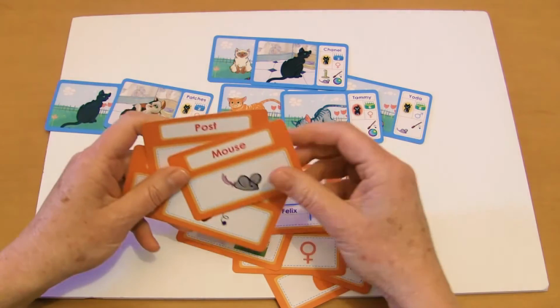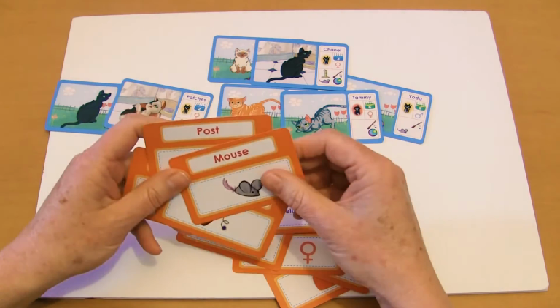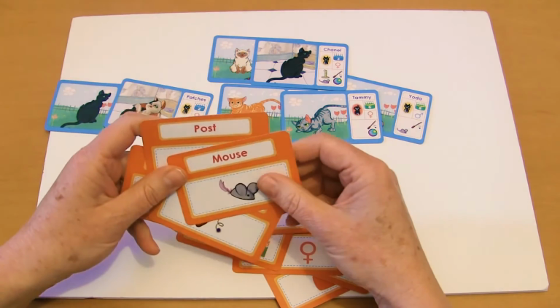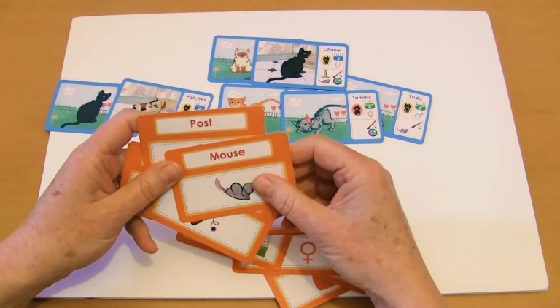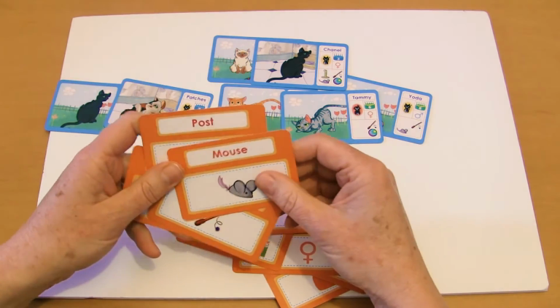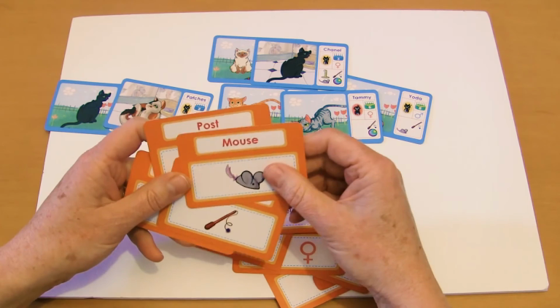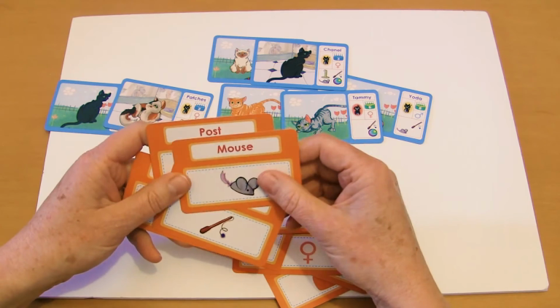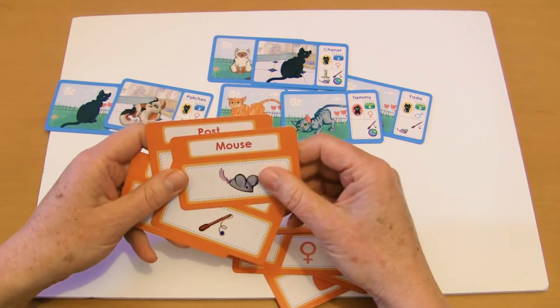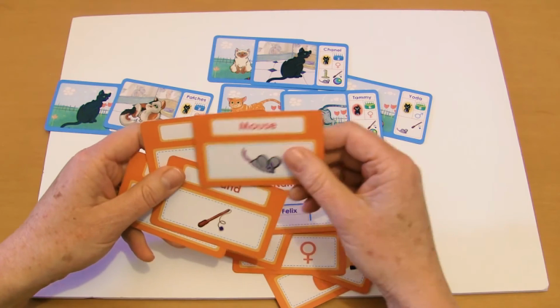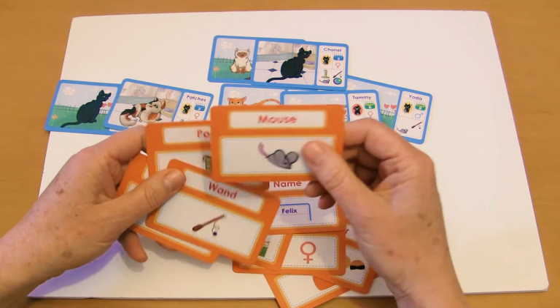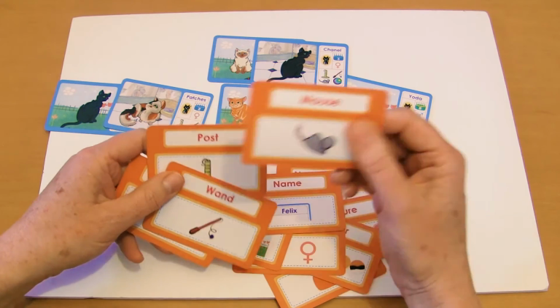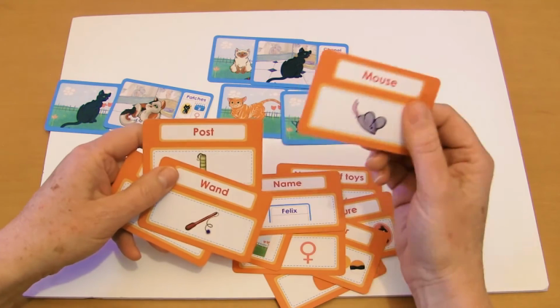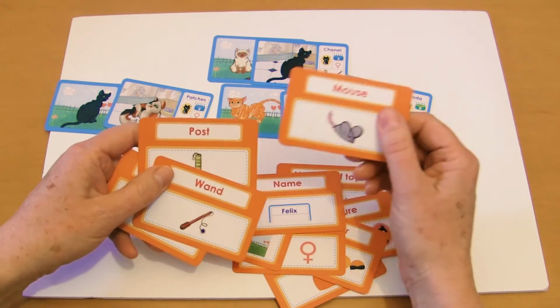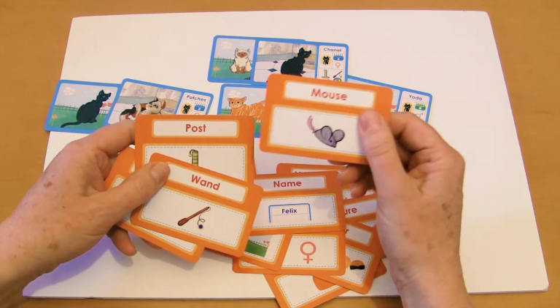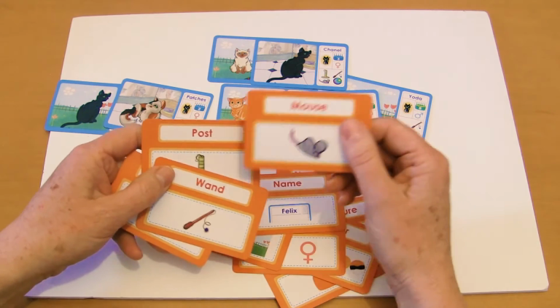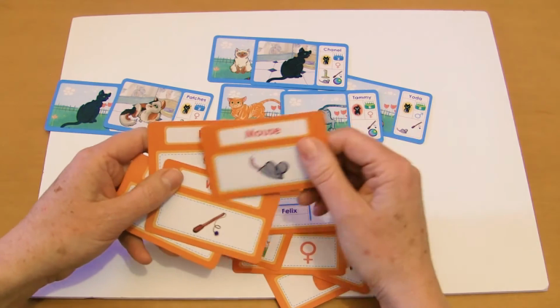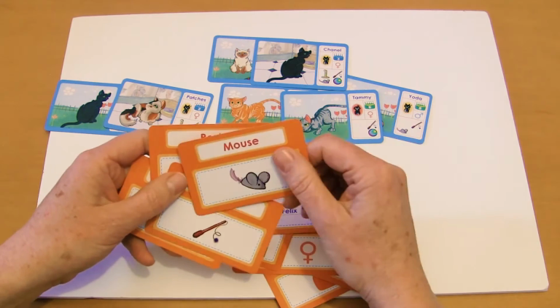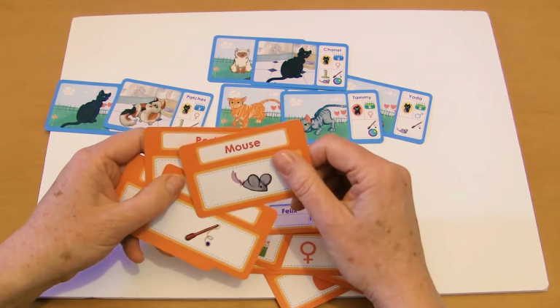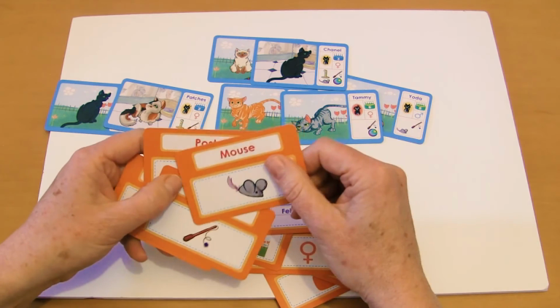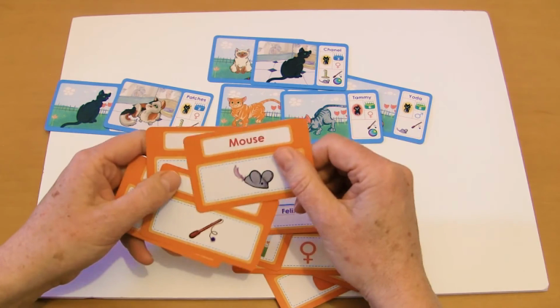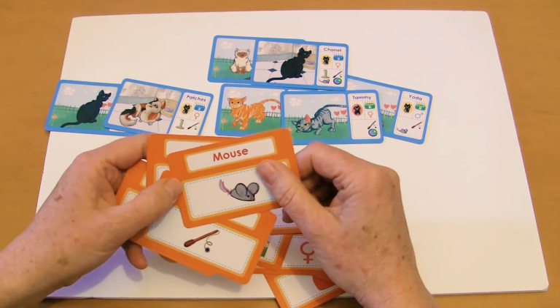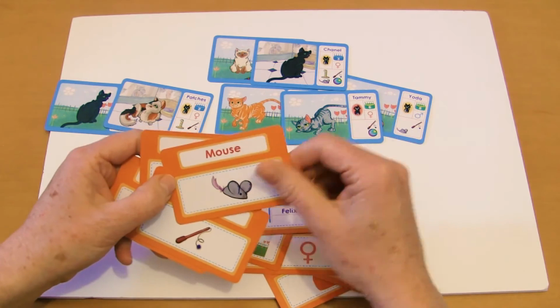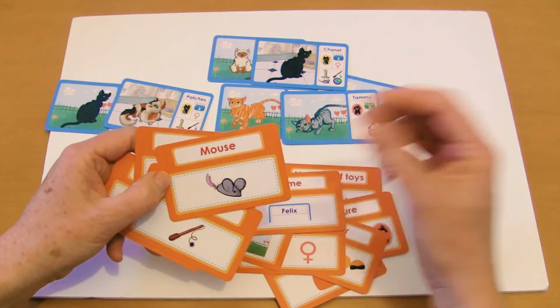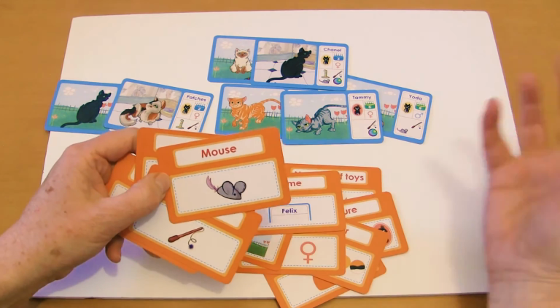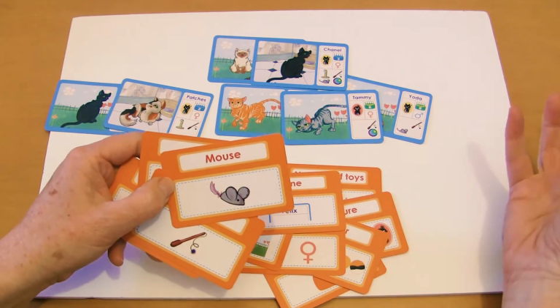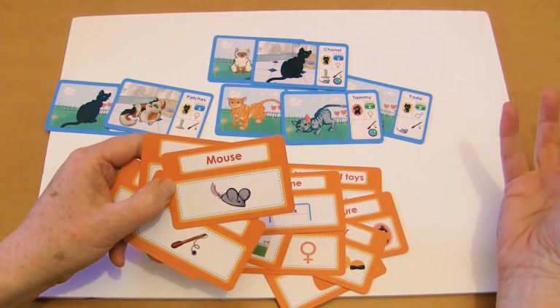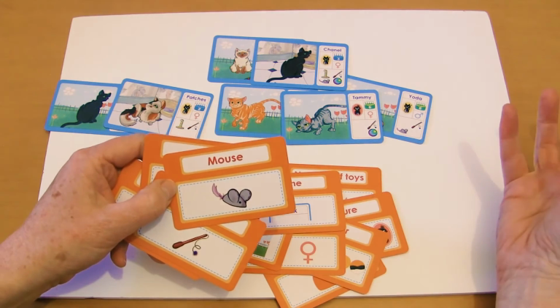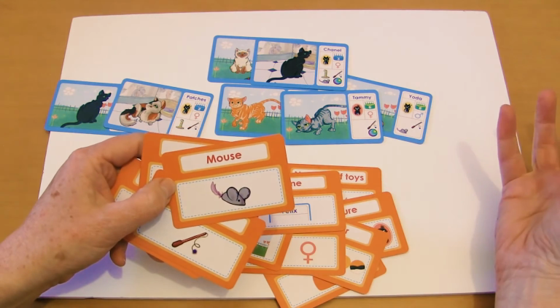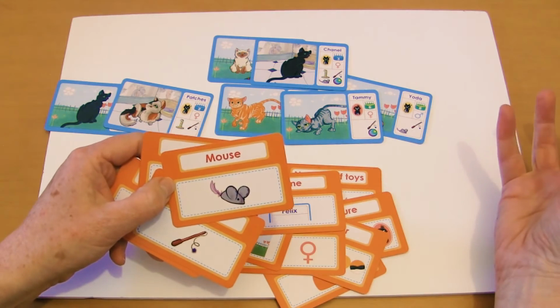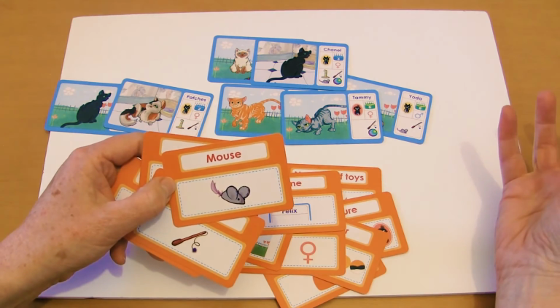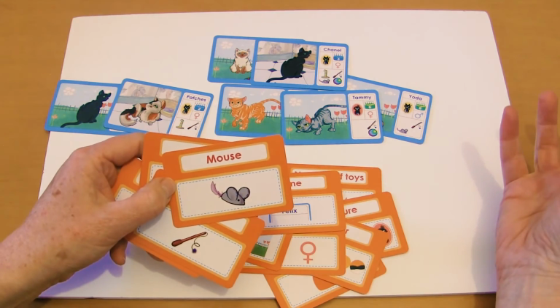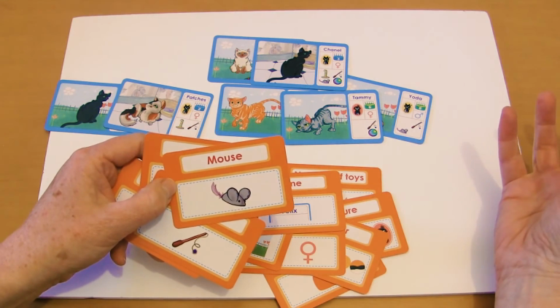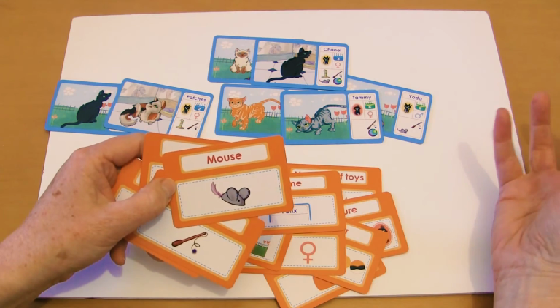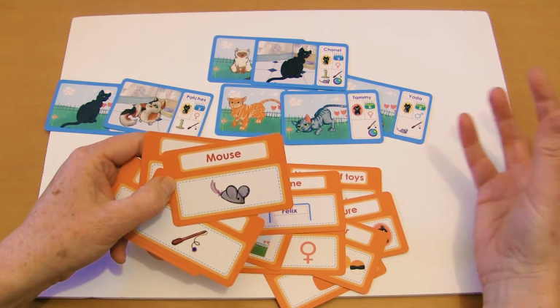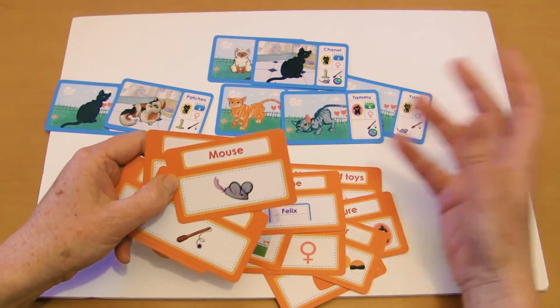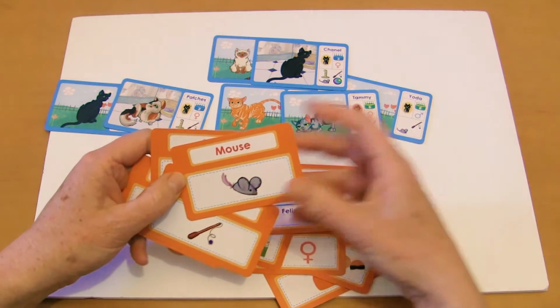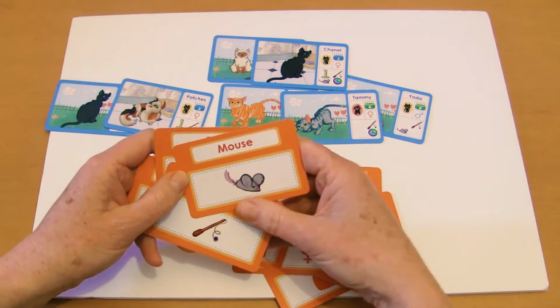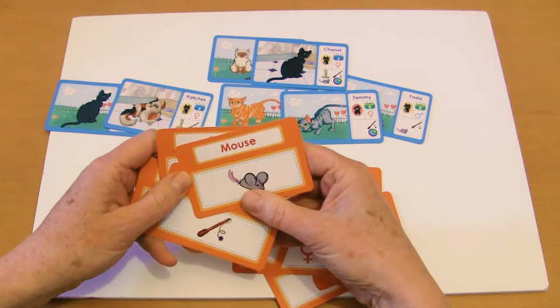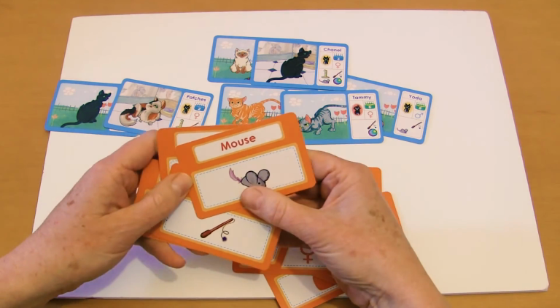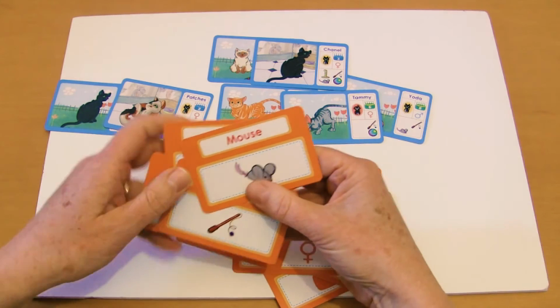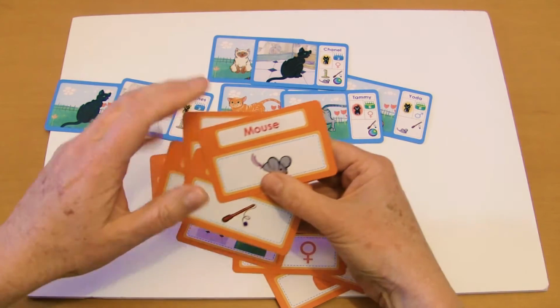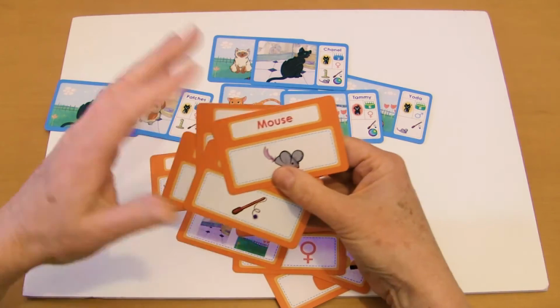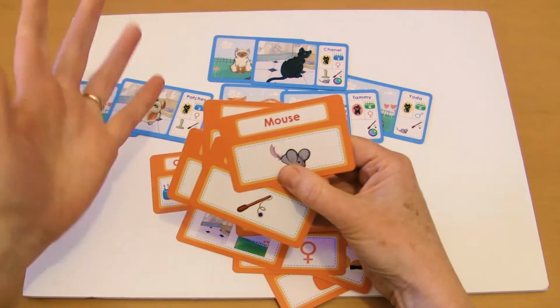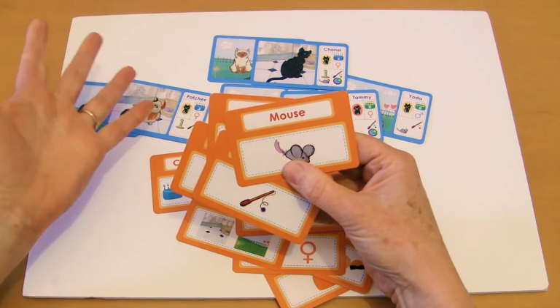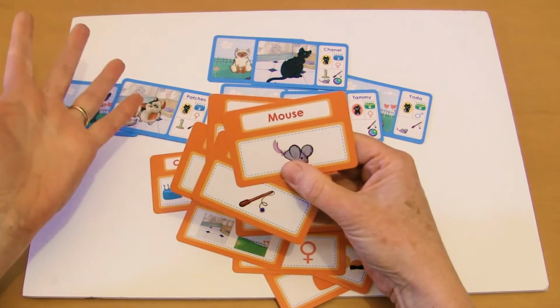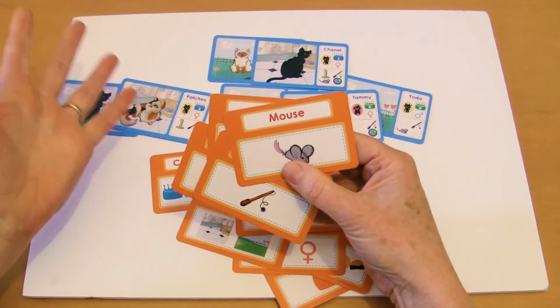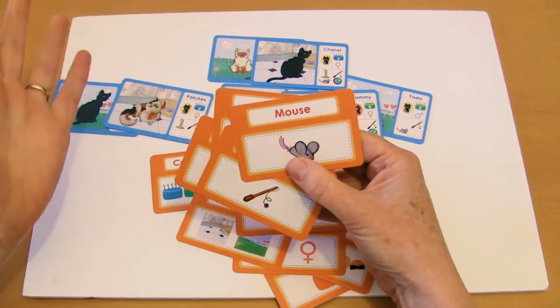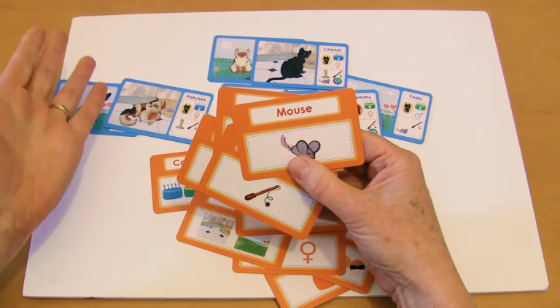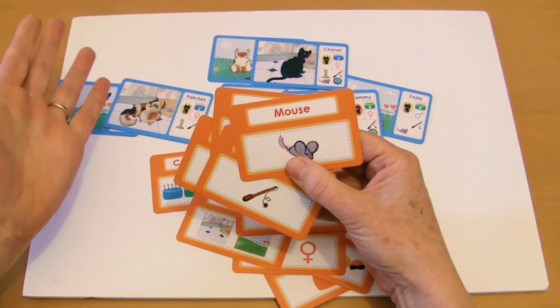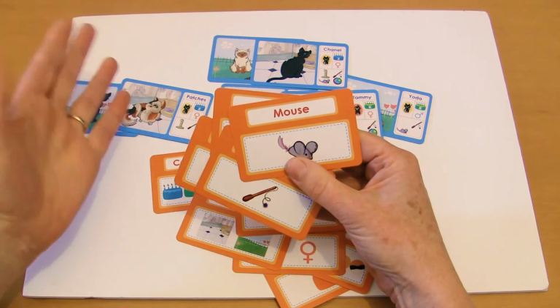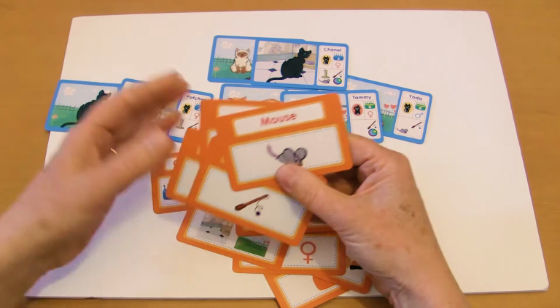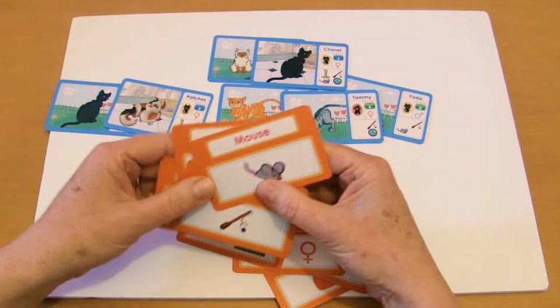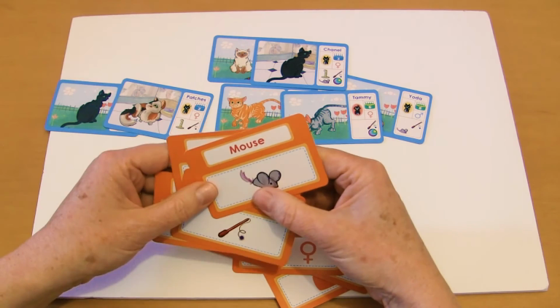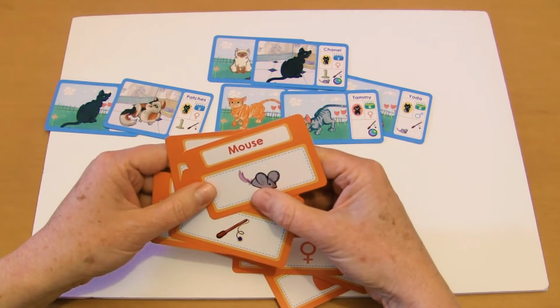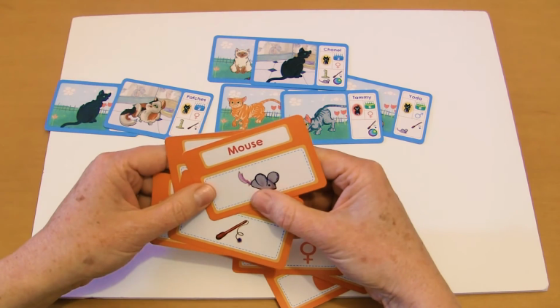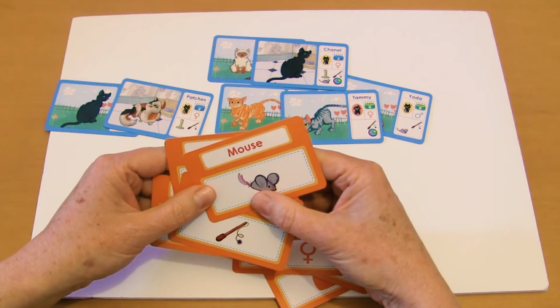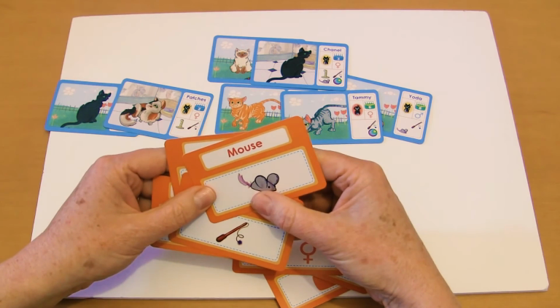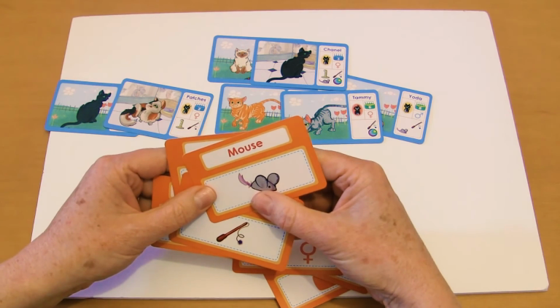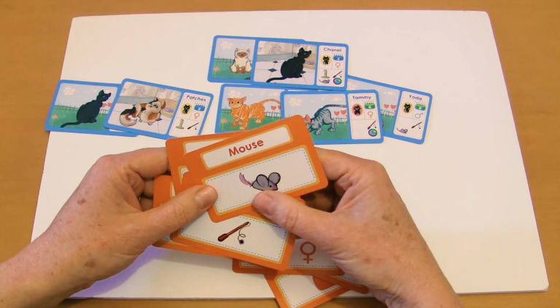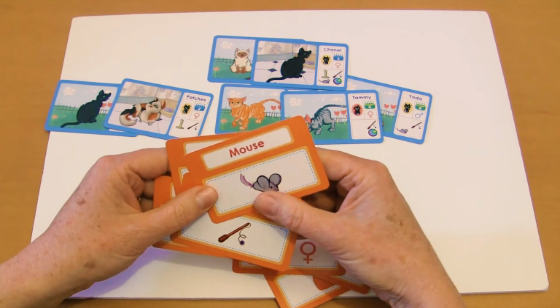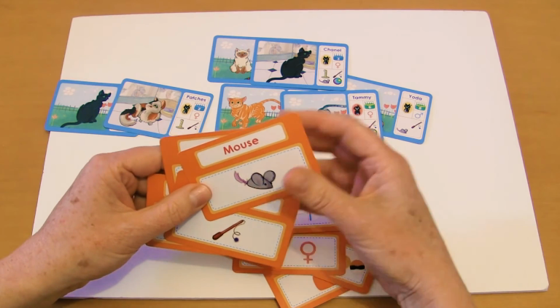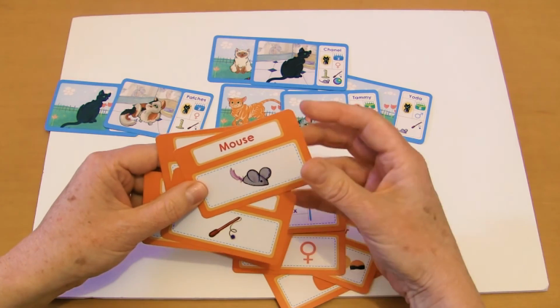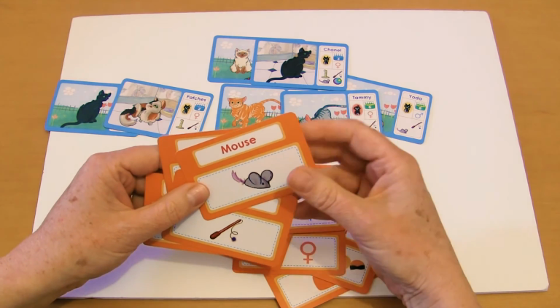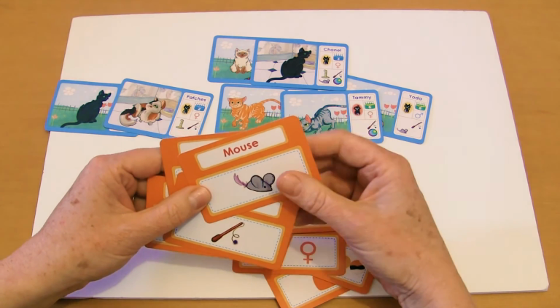In which case, if you called mouse, all of the ones with a mouse go together and all of the ones without a mouse go together. And that's it!